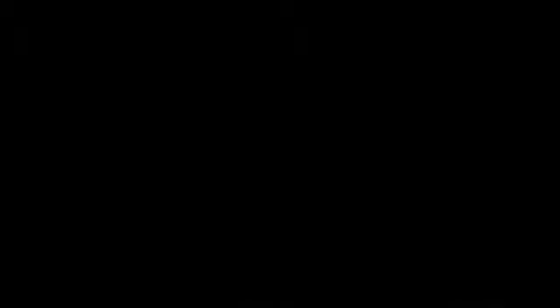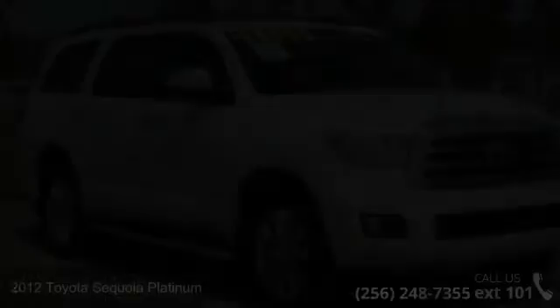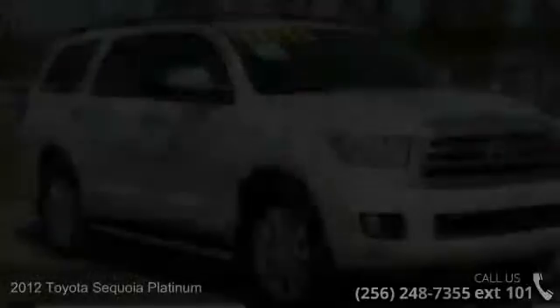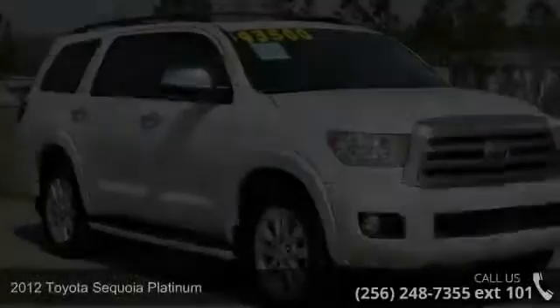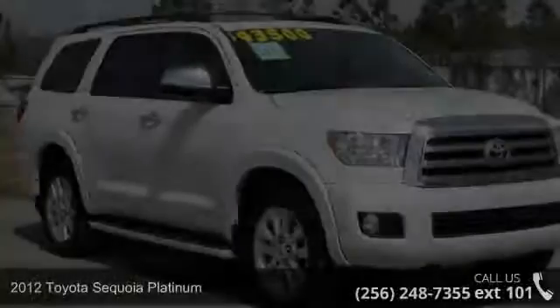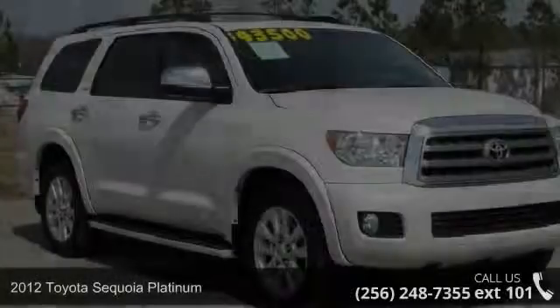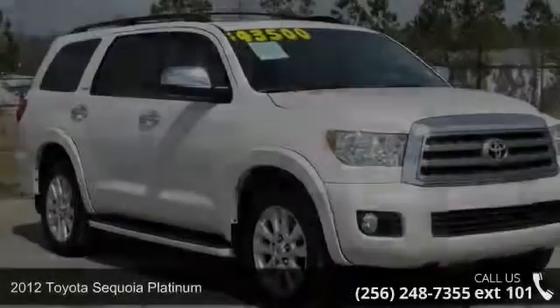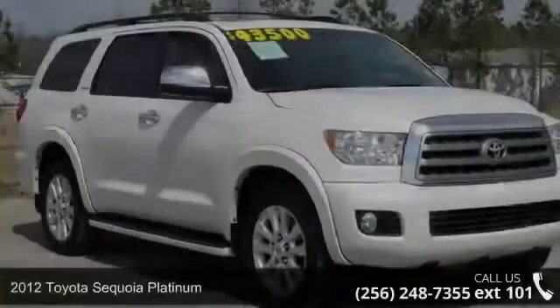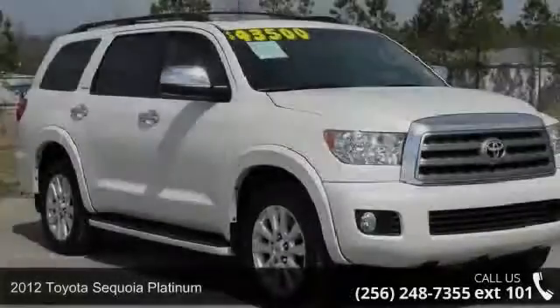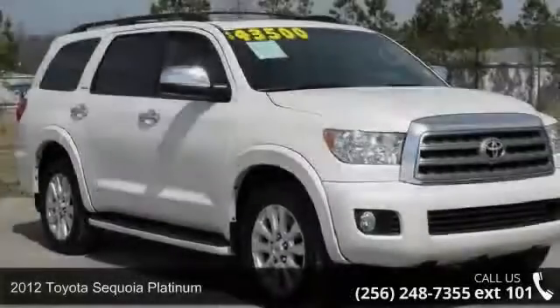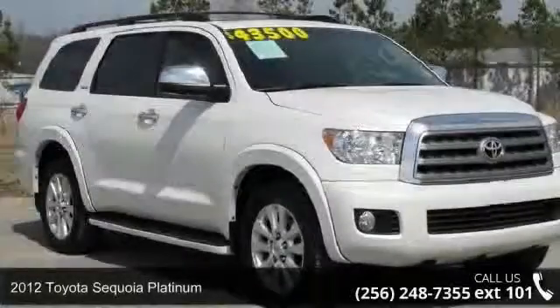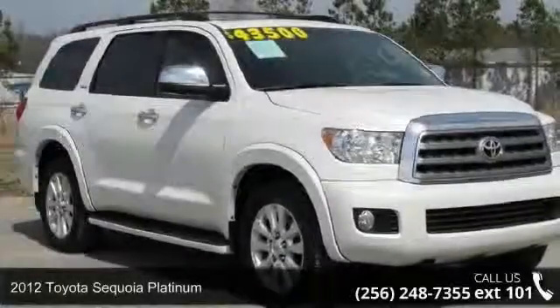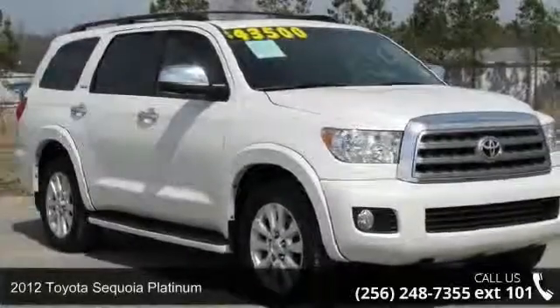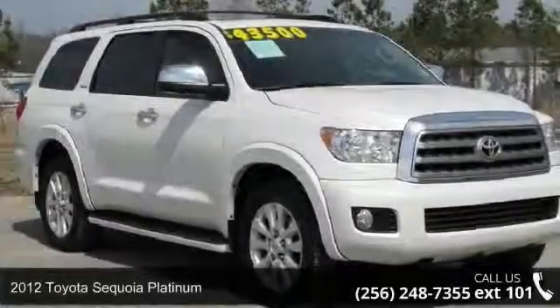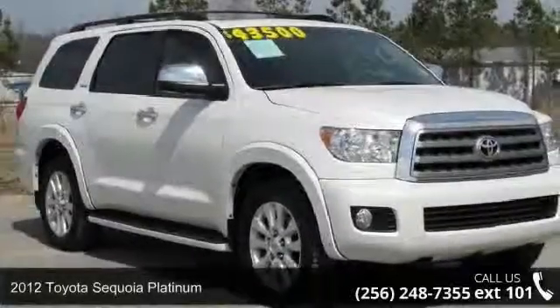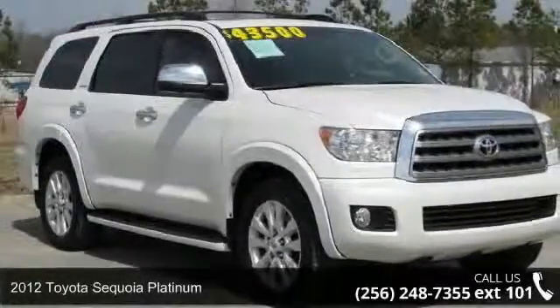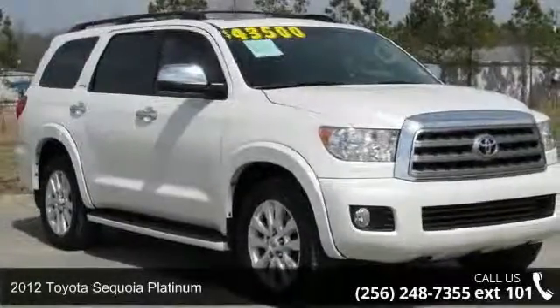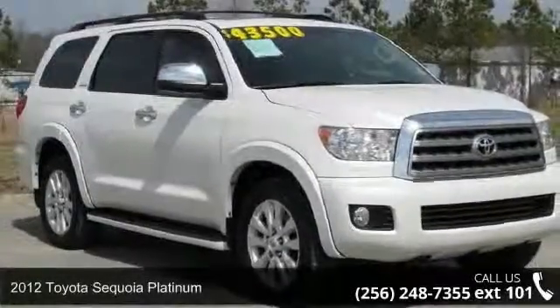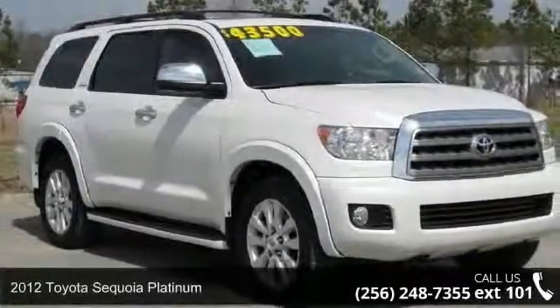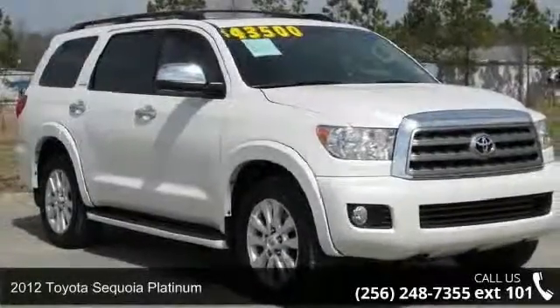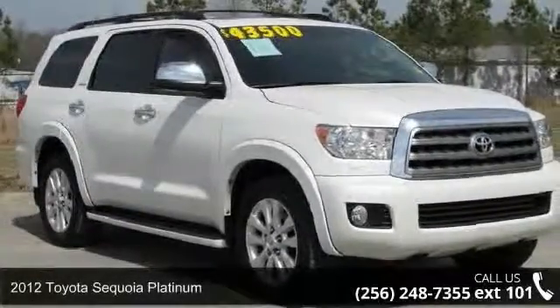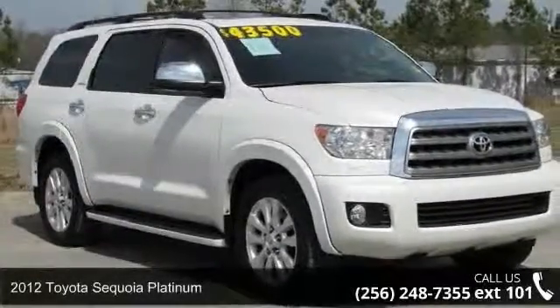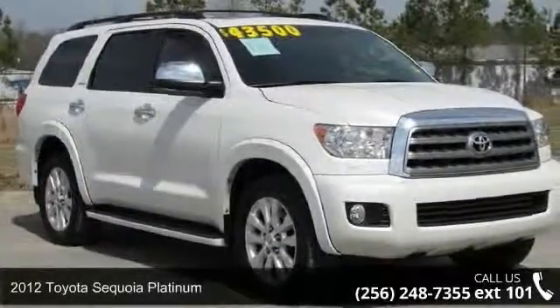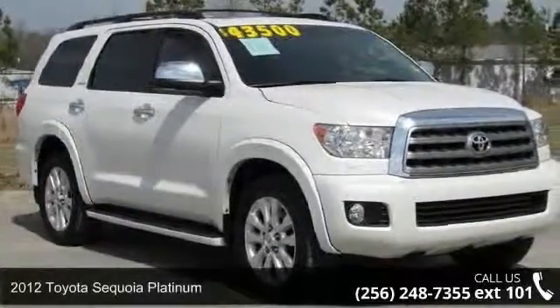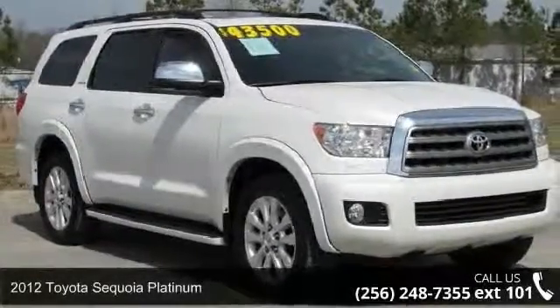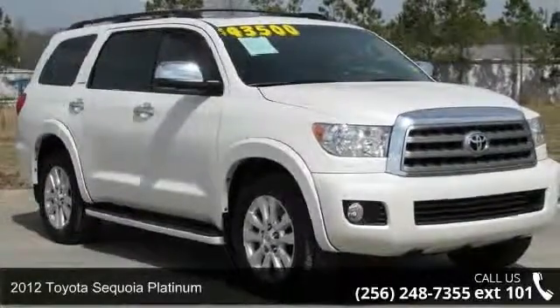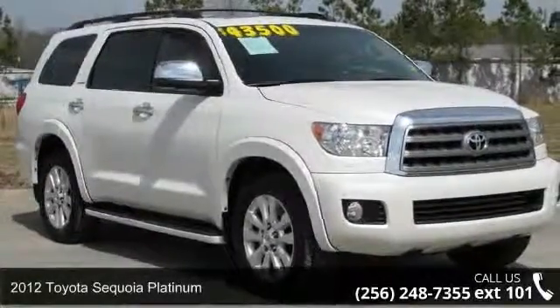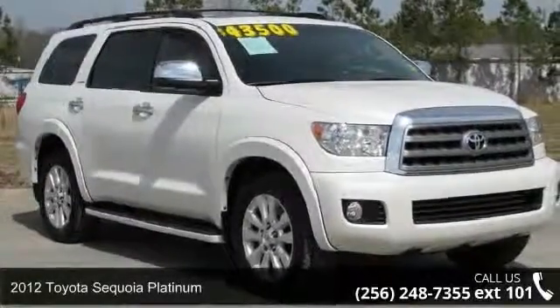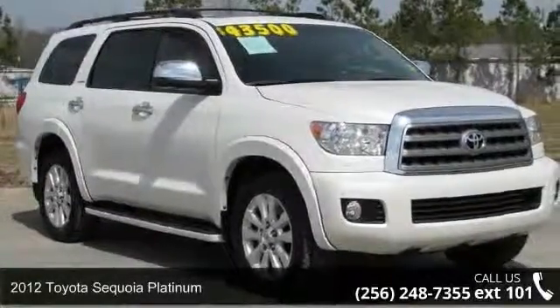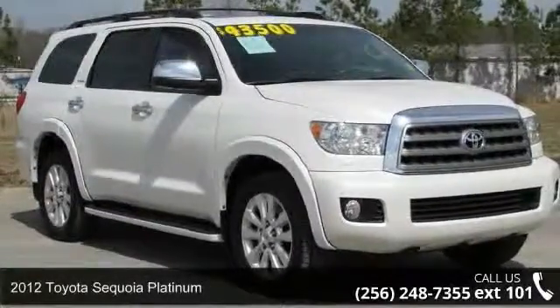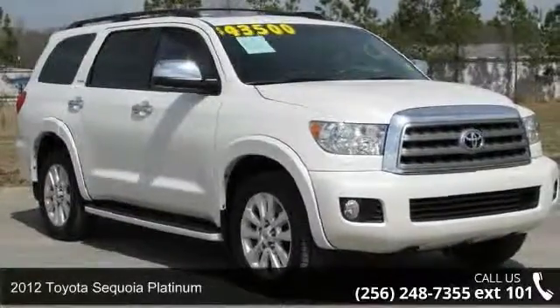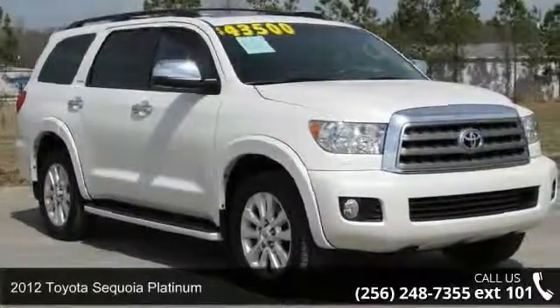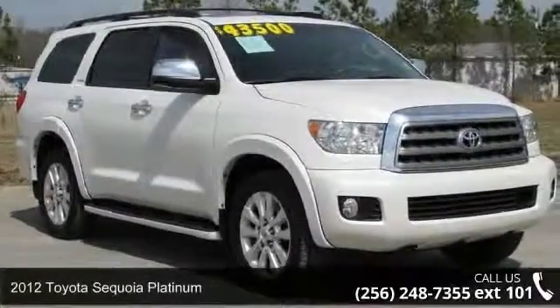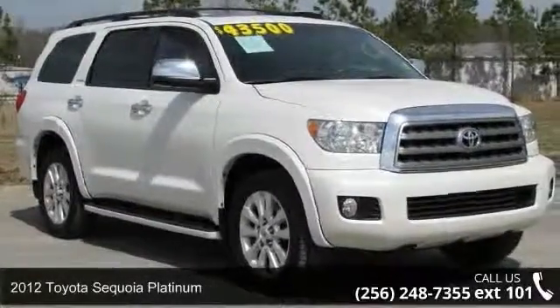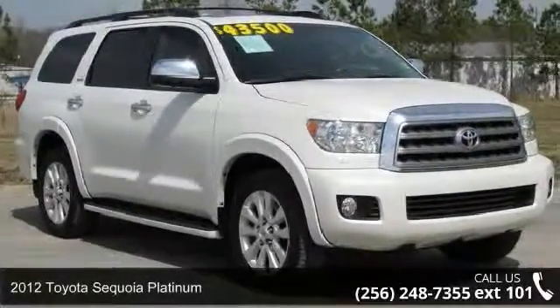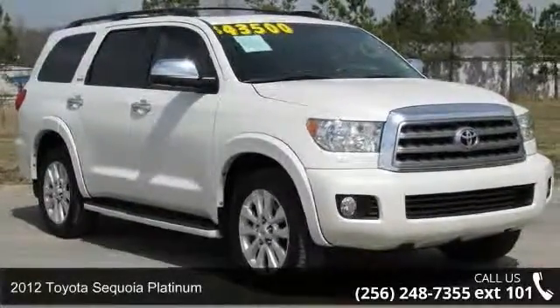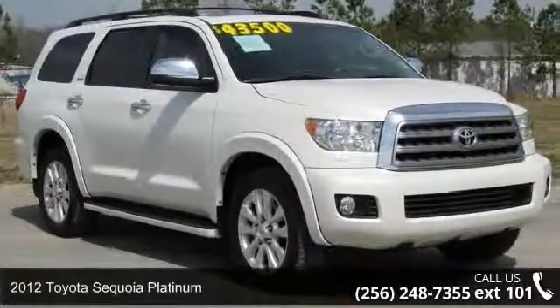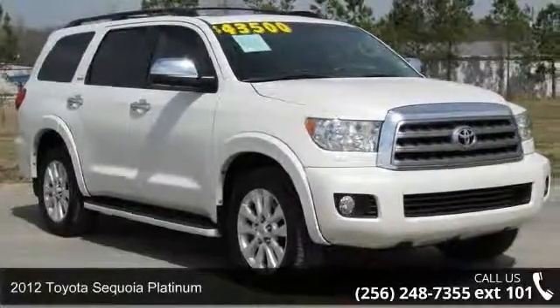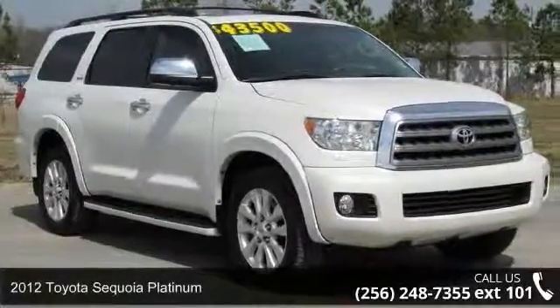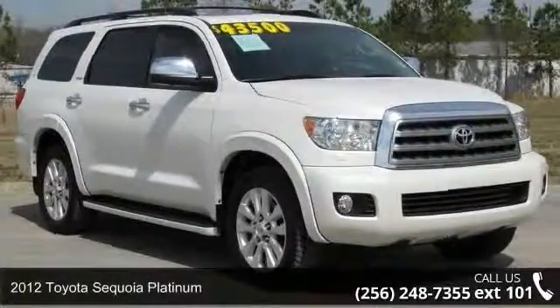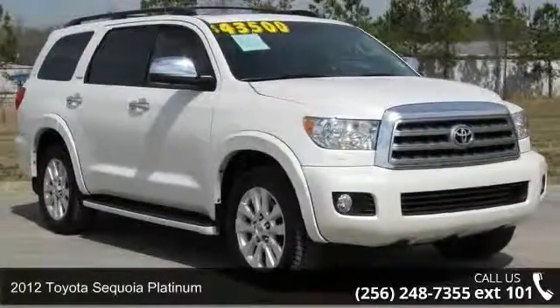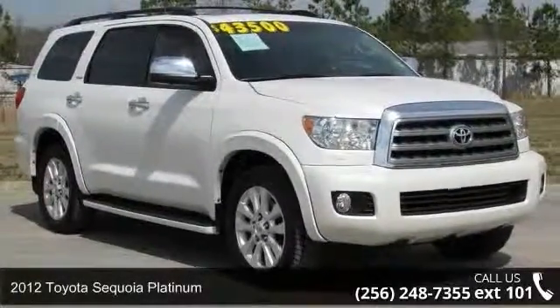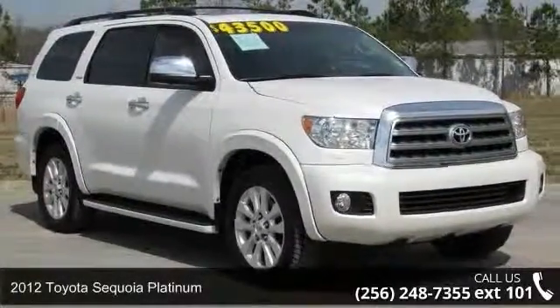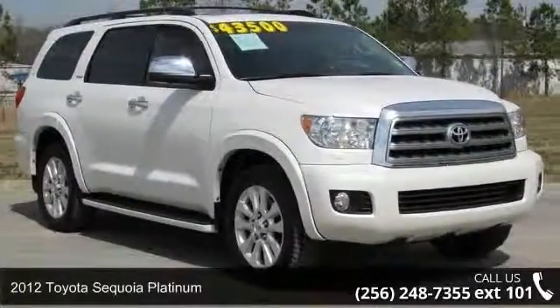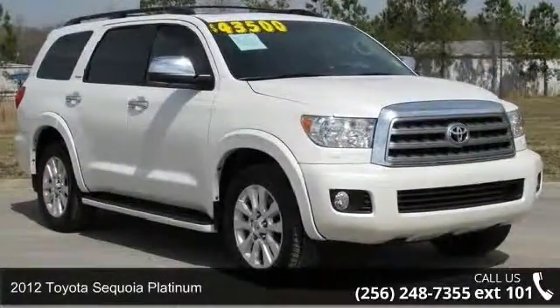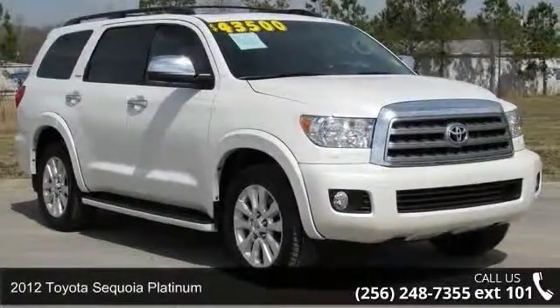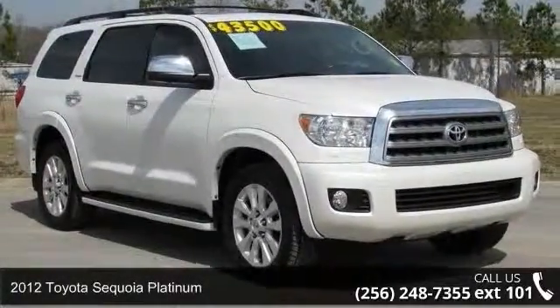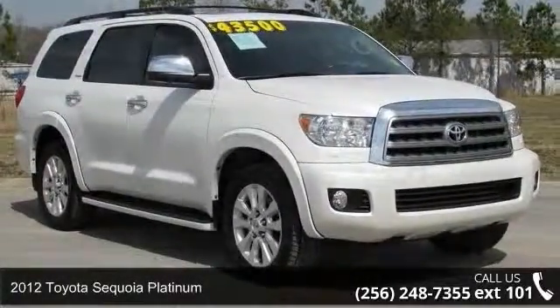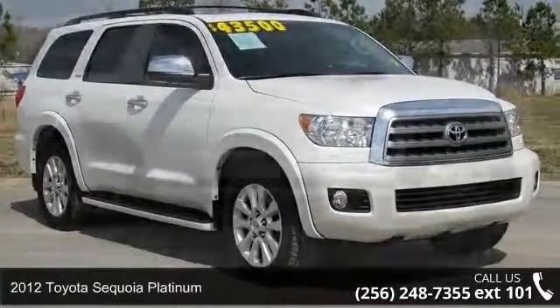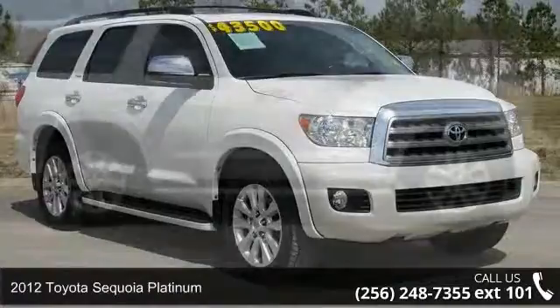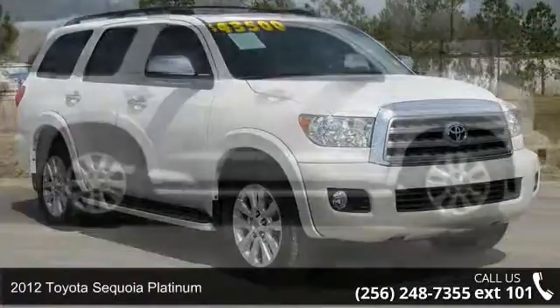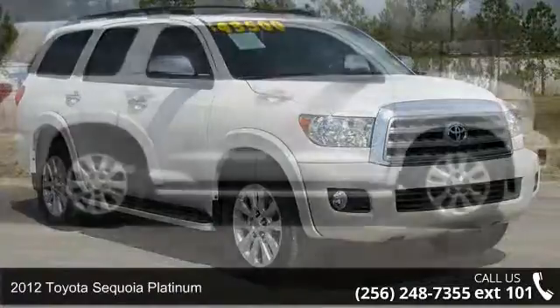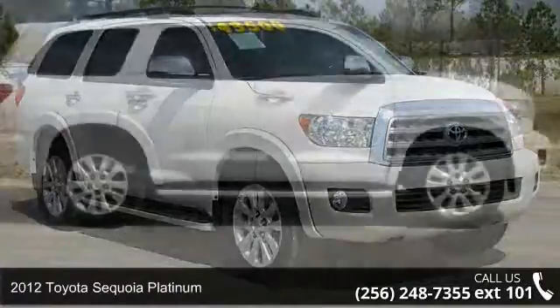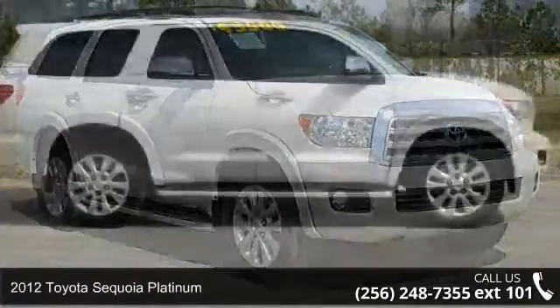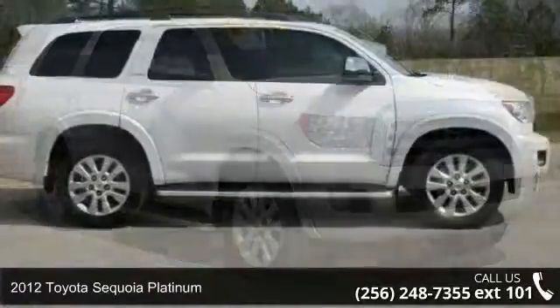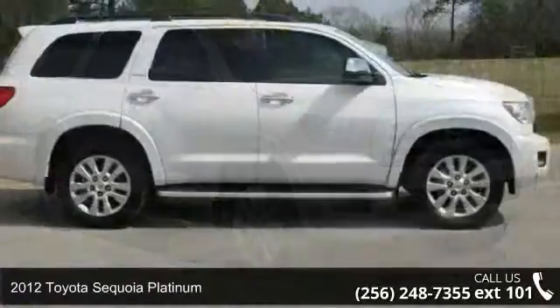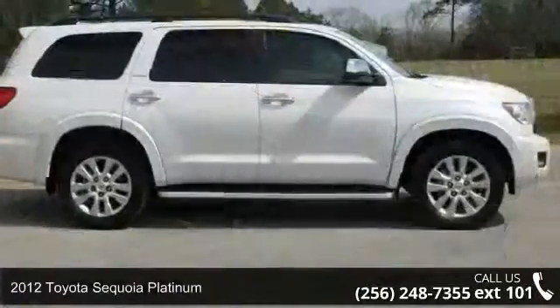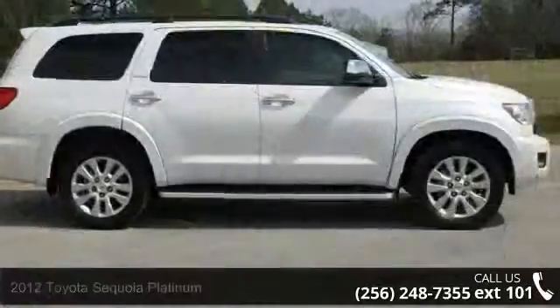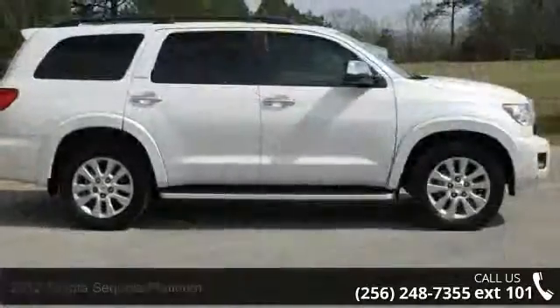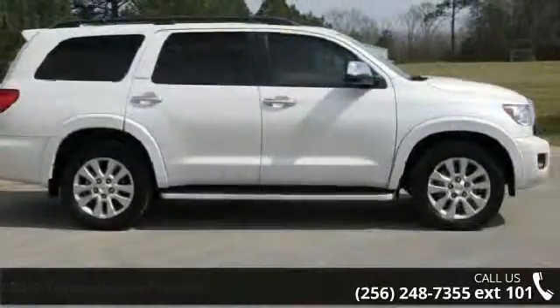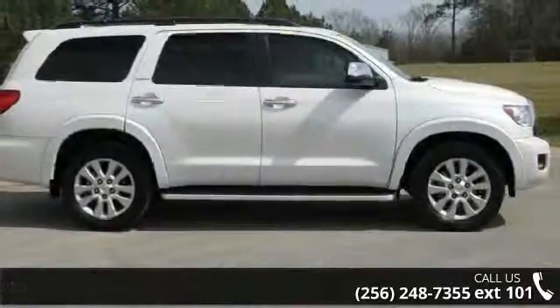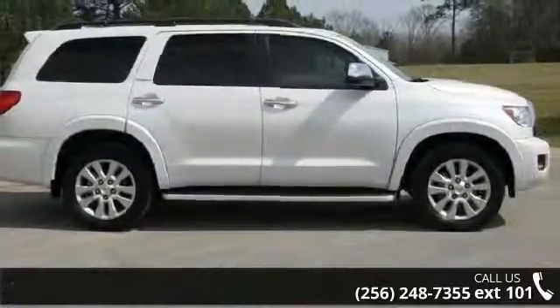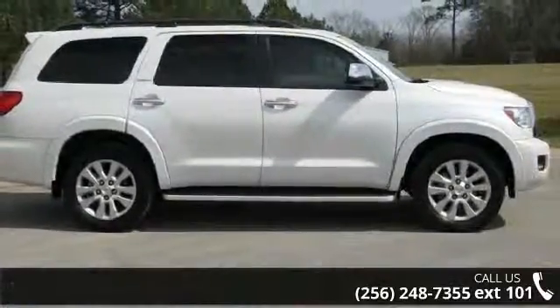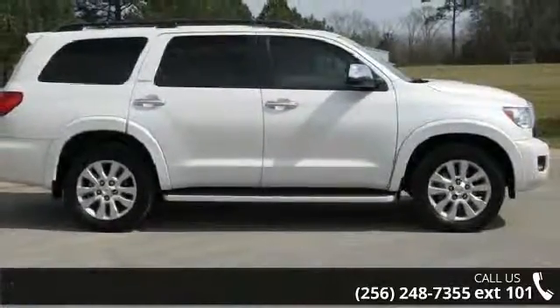Arrive in style with this 2012 Toyota Sequoia Platinum. This may be the set of wheels you've been looking for.